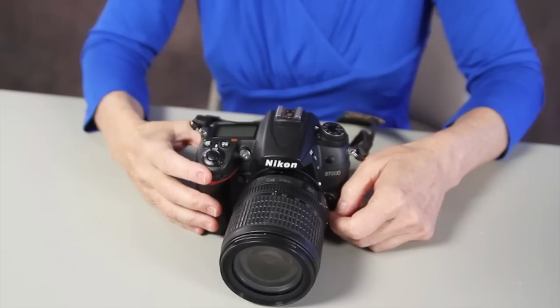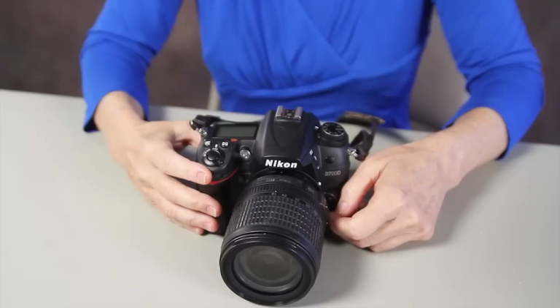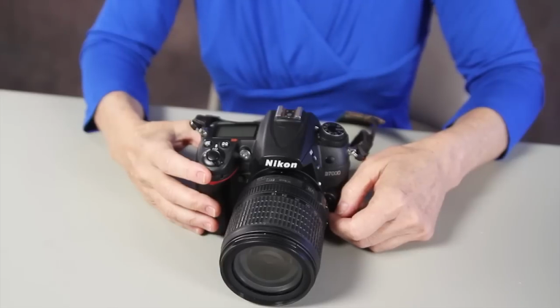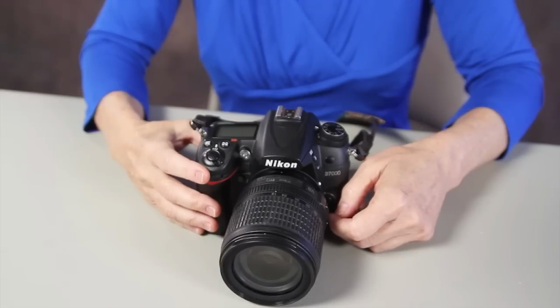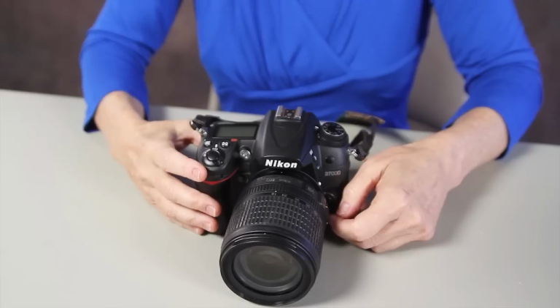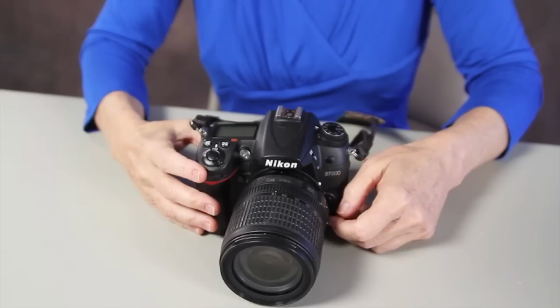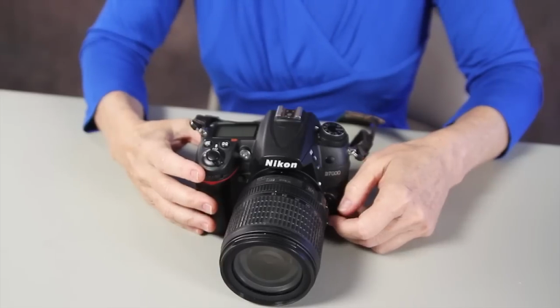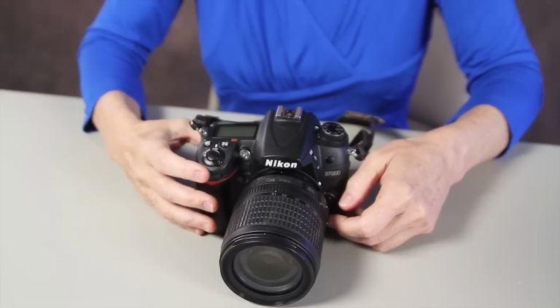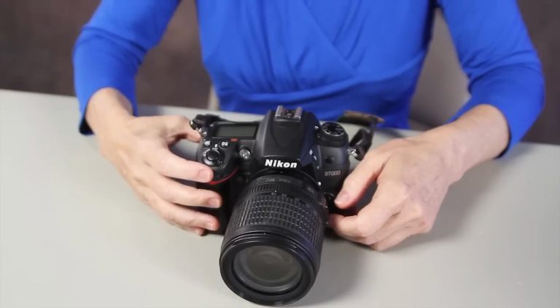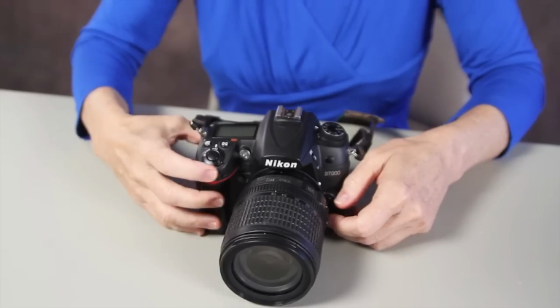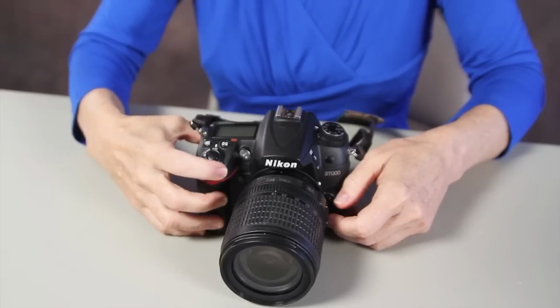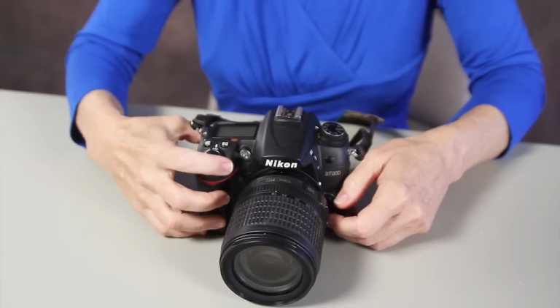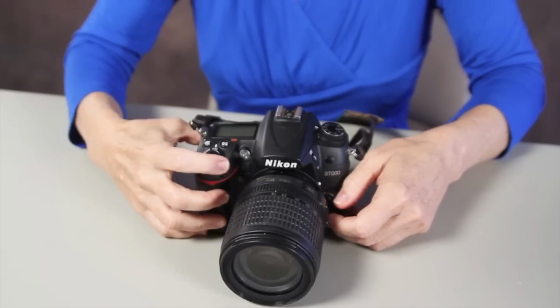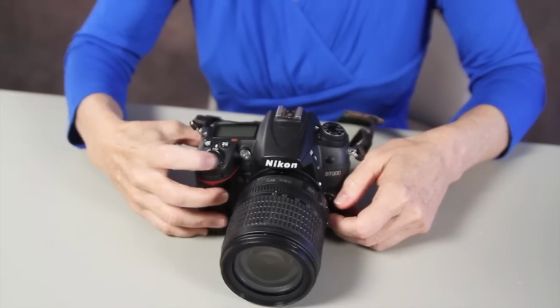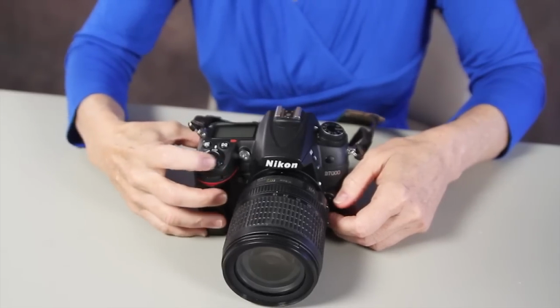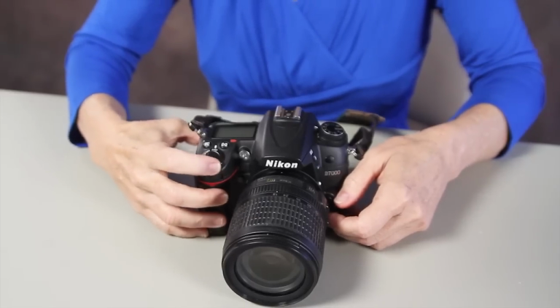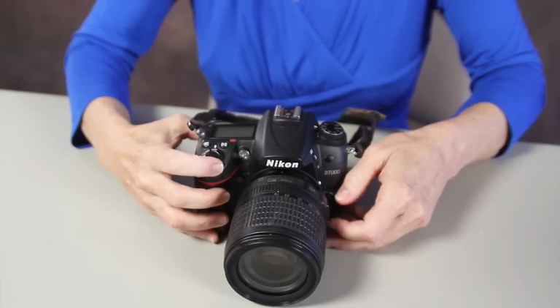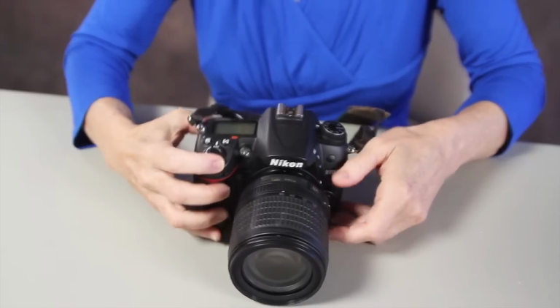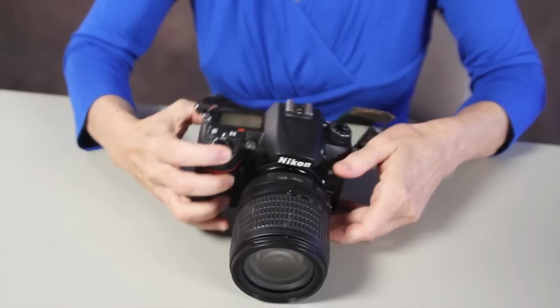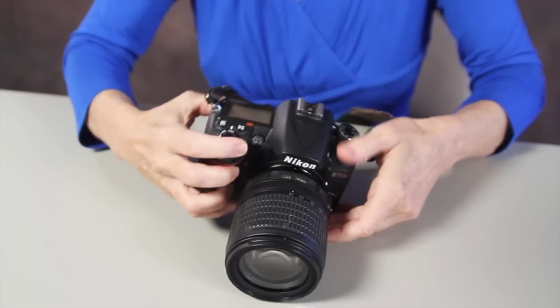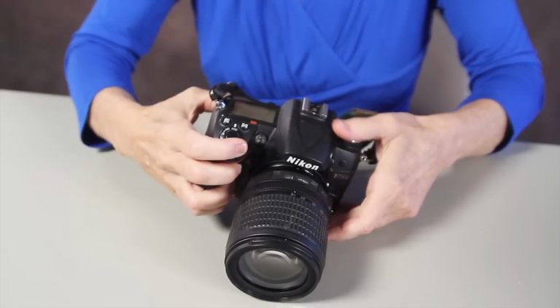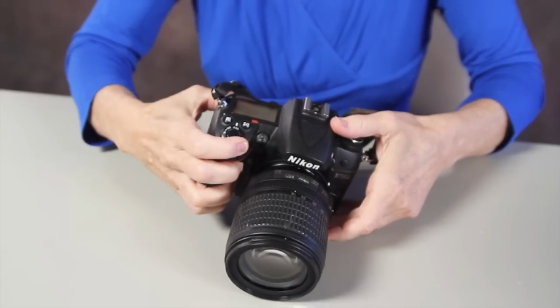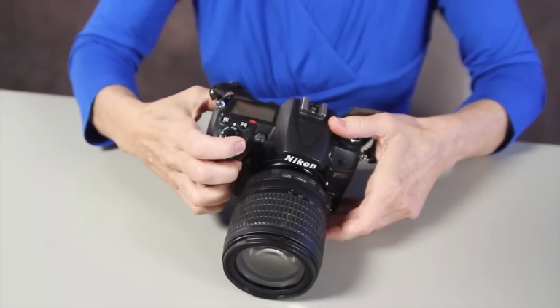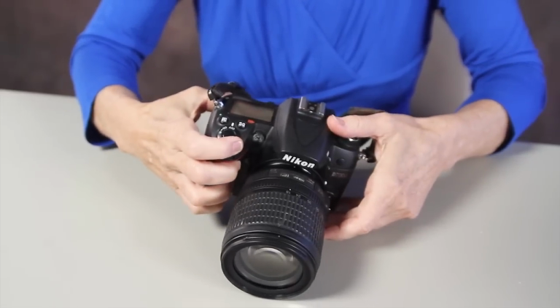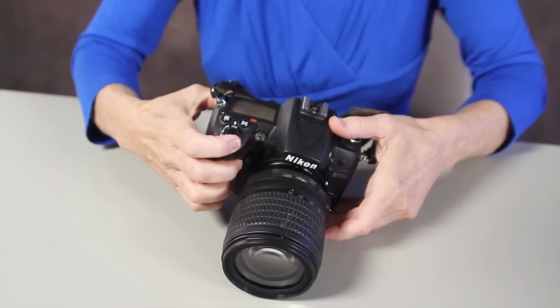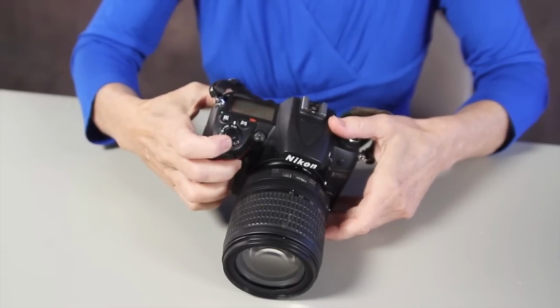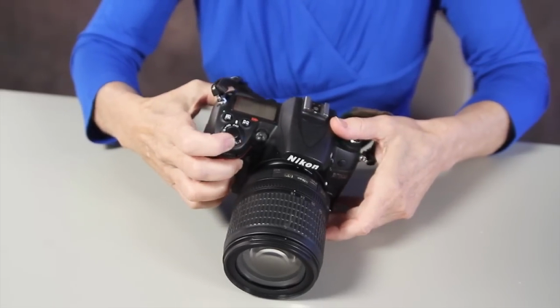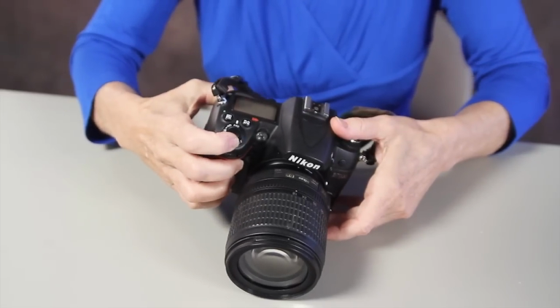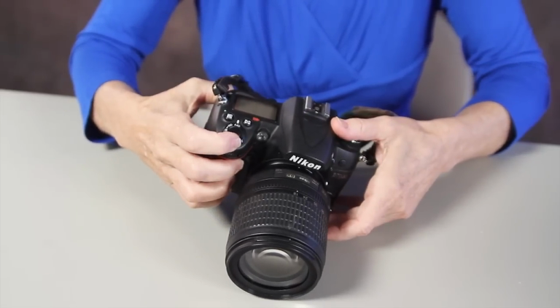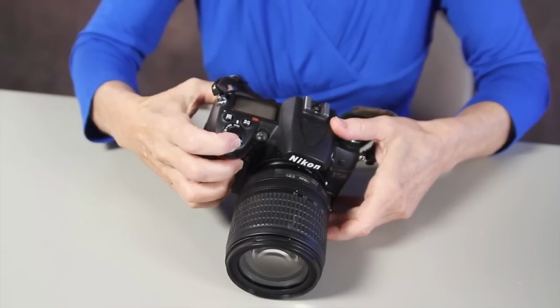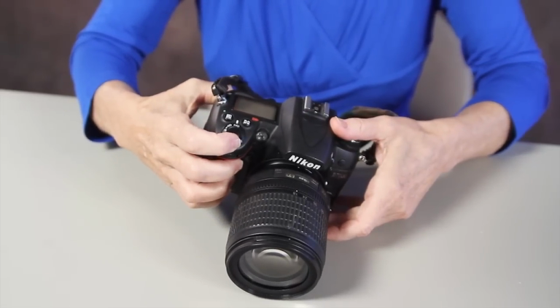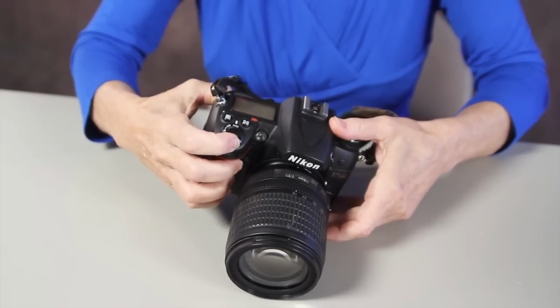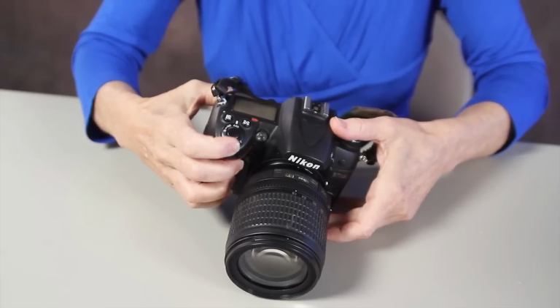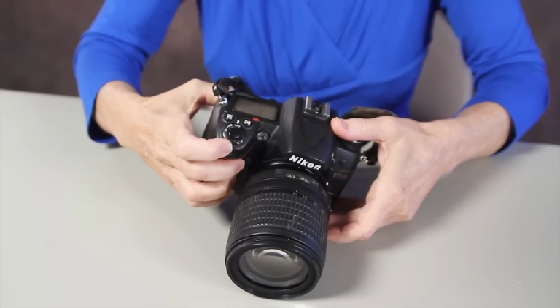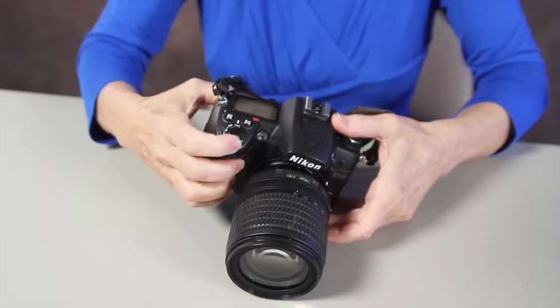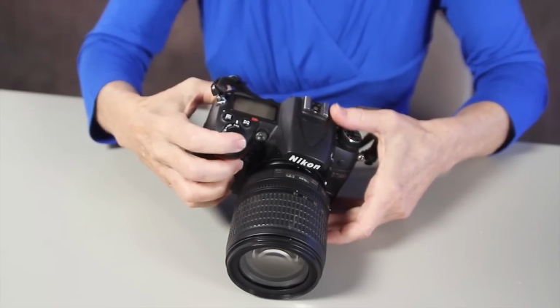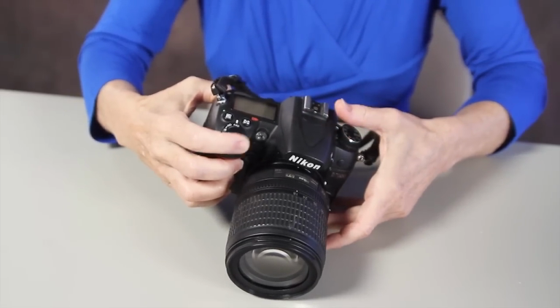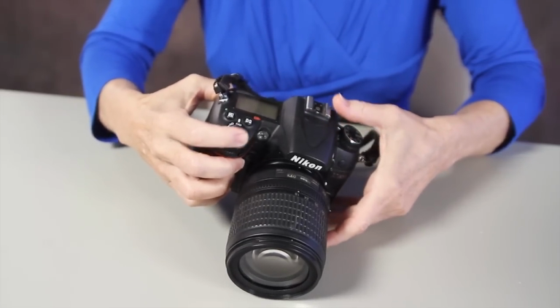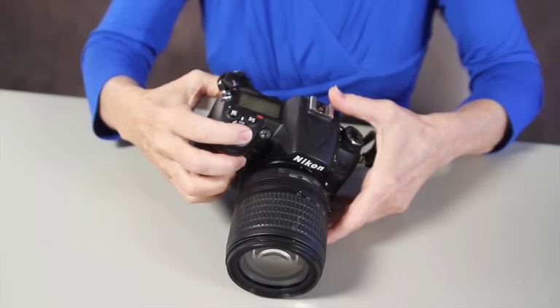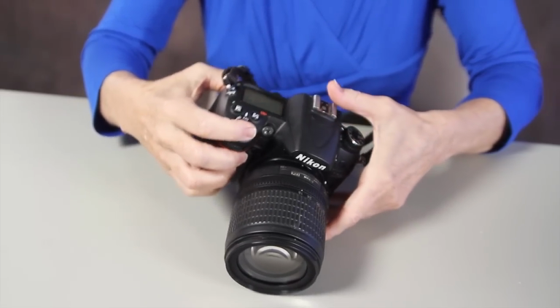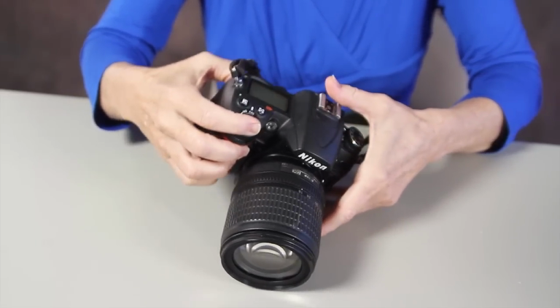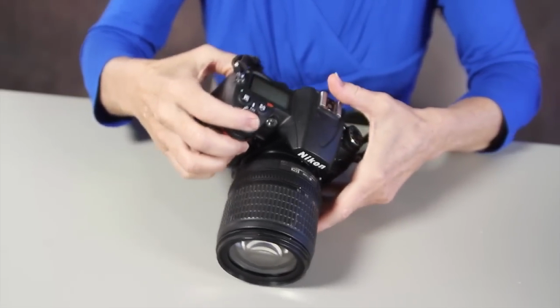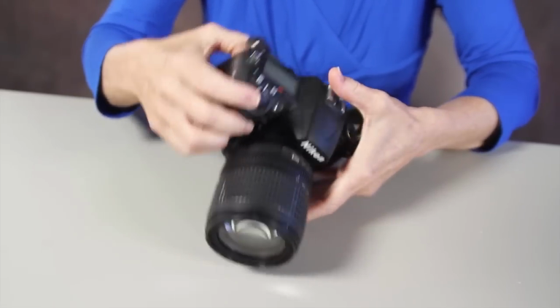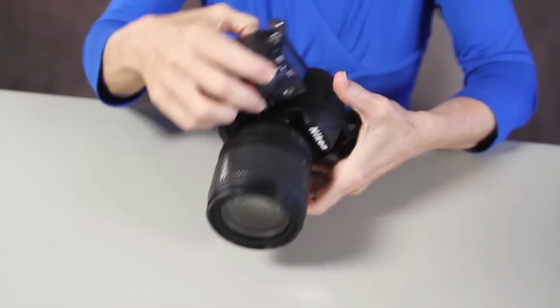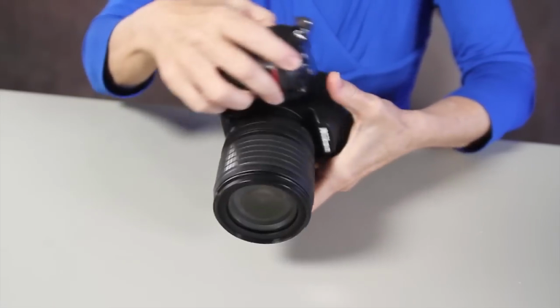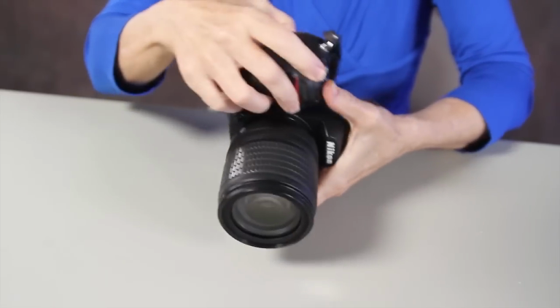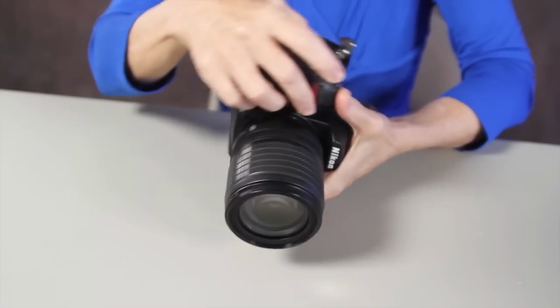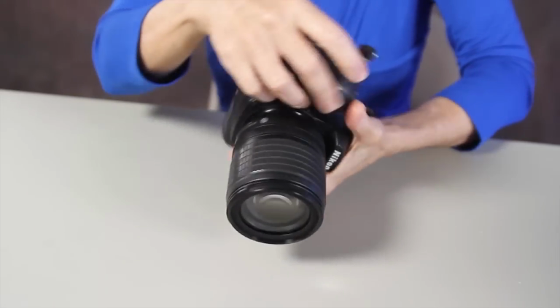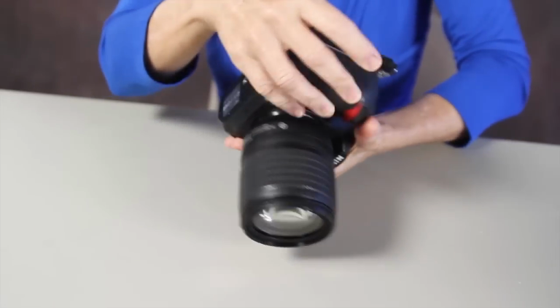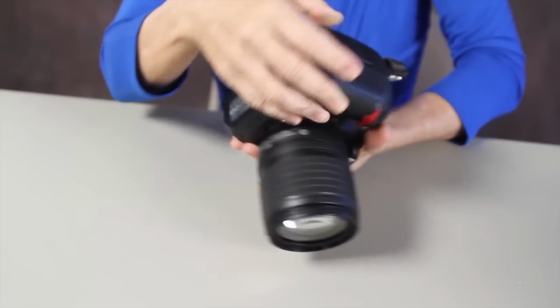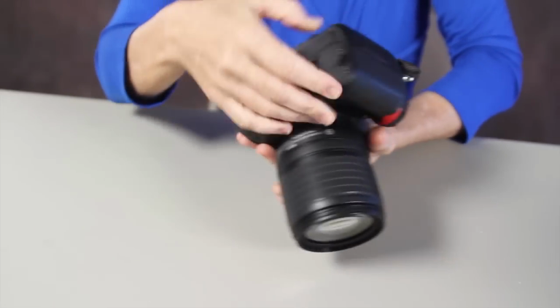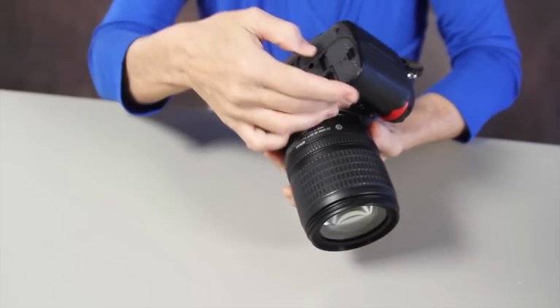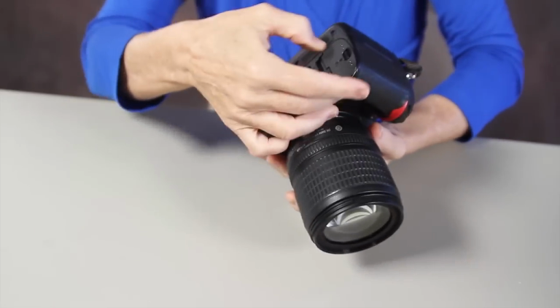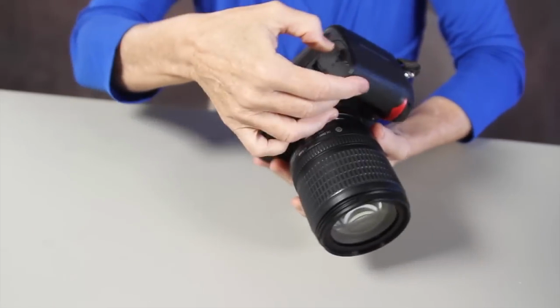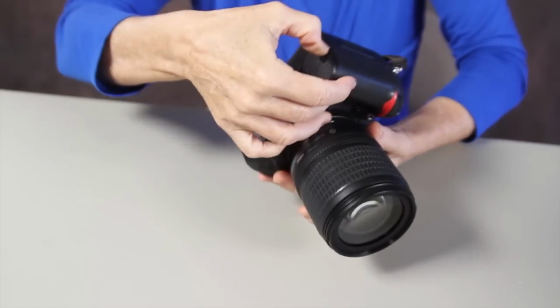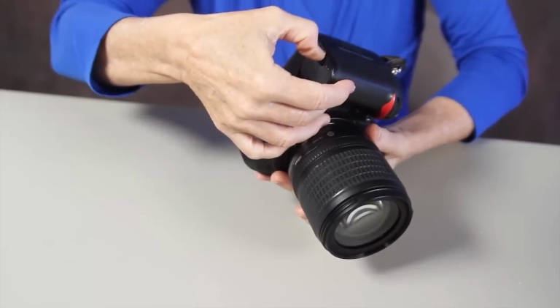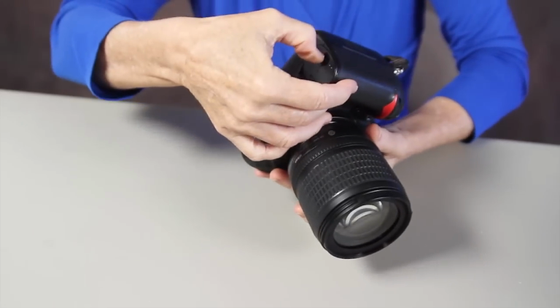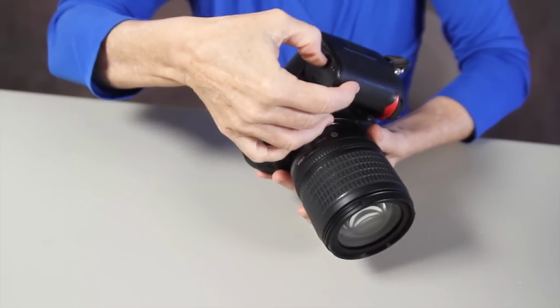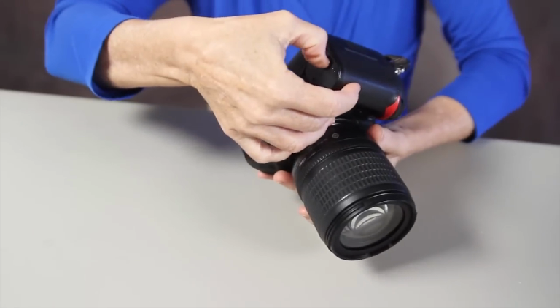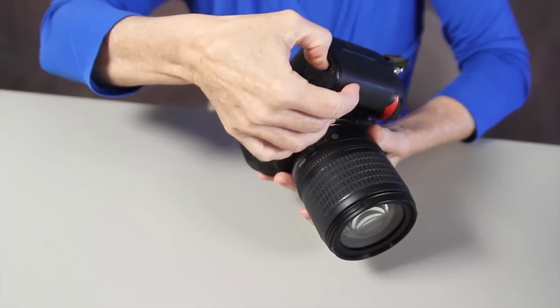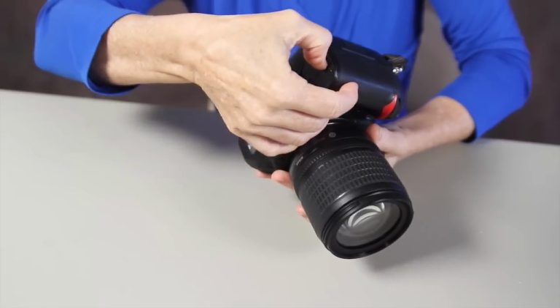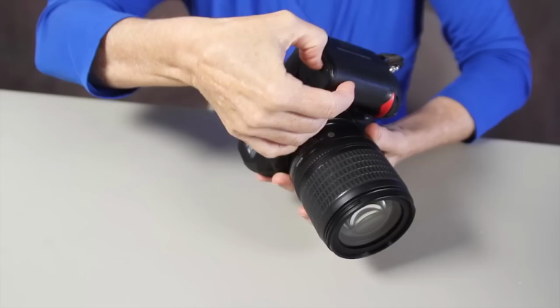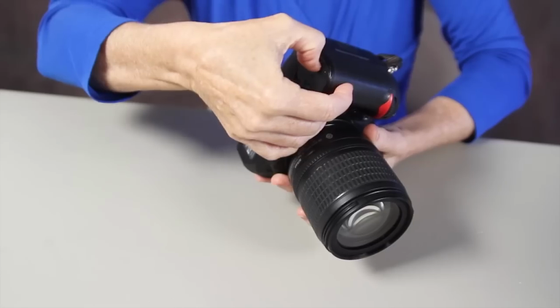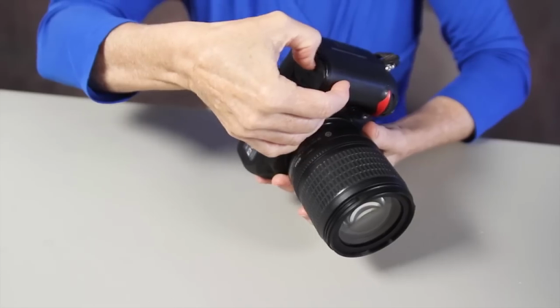The first thing you want to do is turn your camera all the way off. And by all the way off, I mean take out the battery.